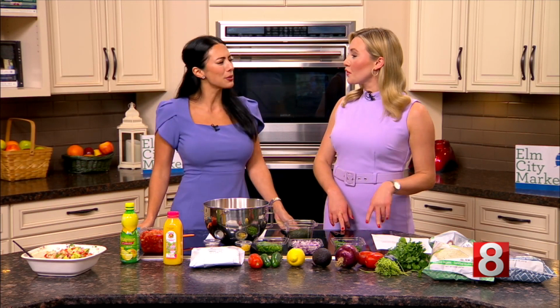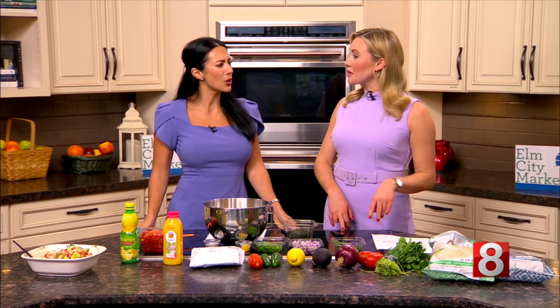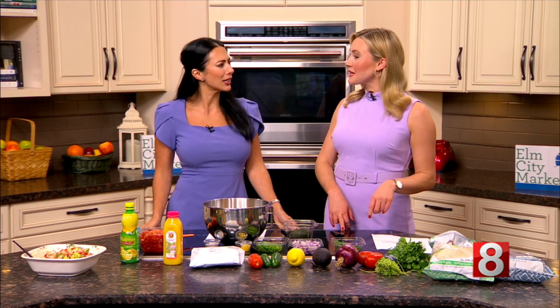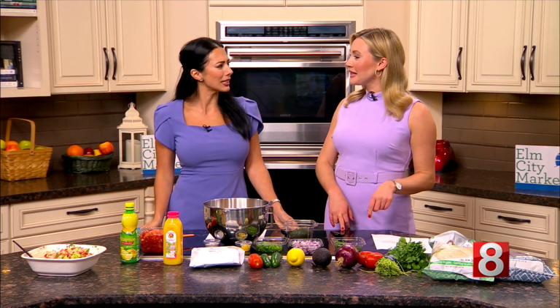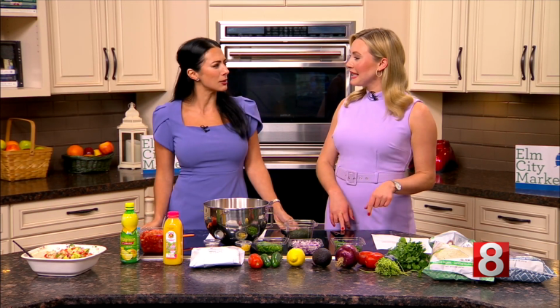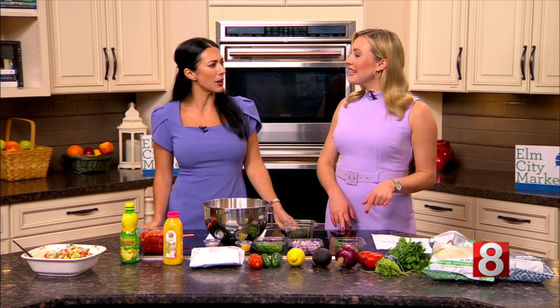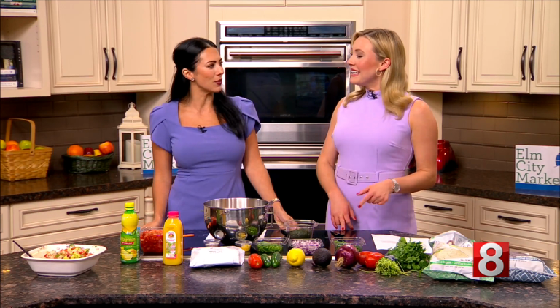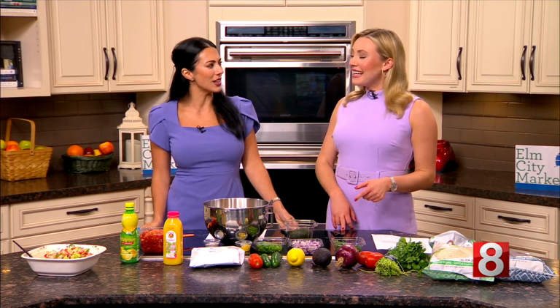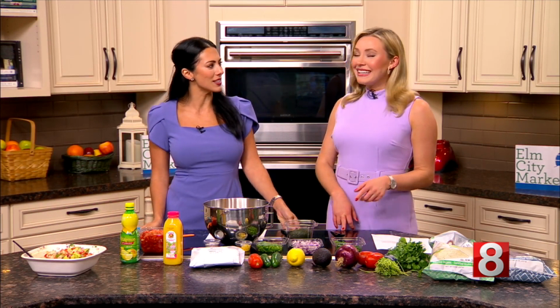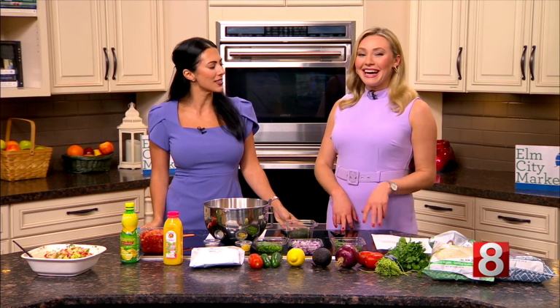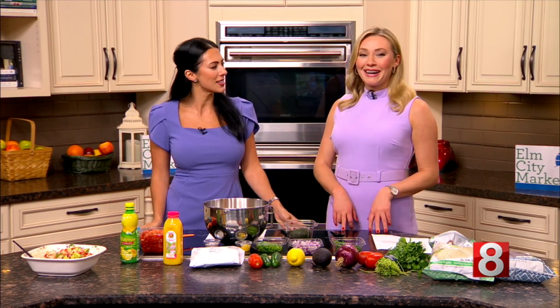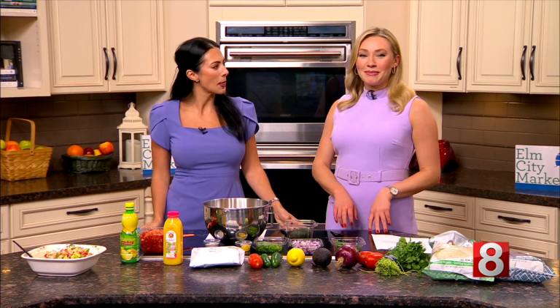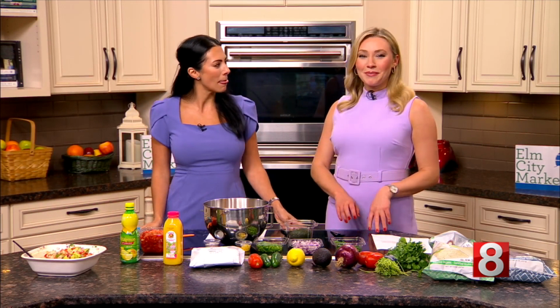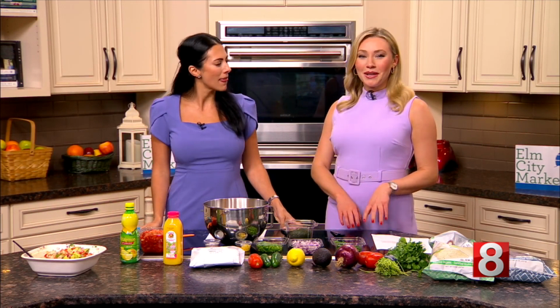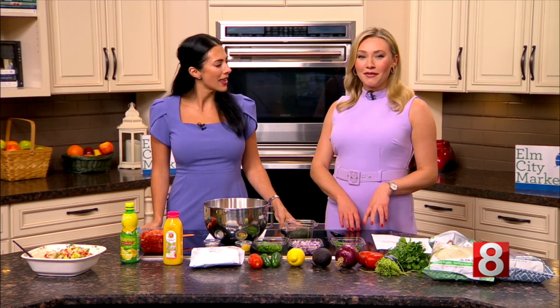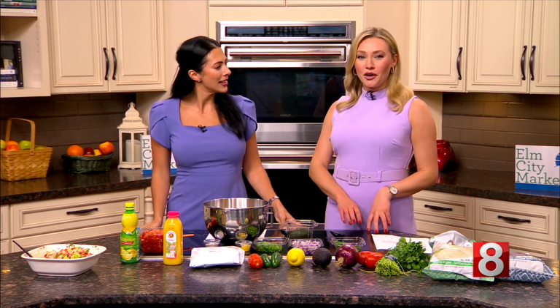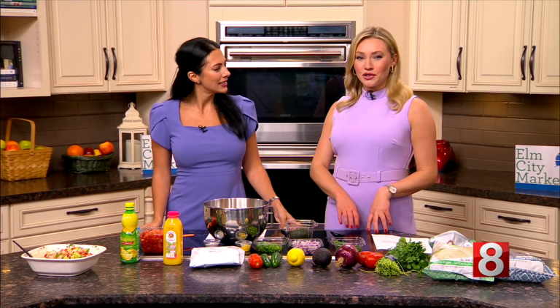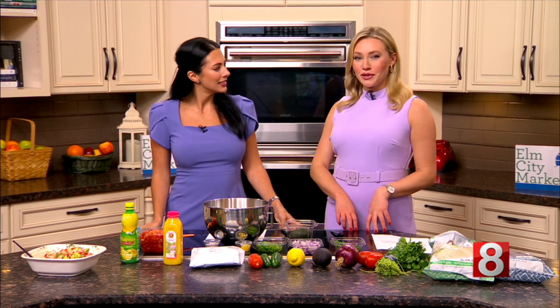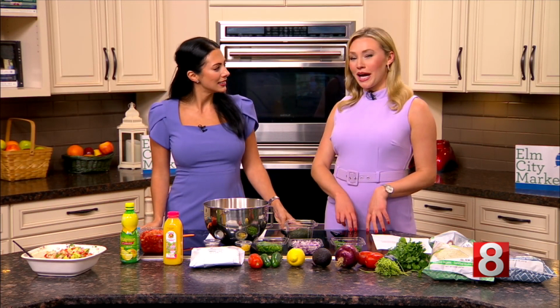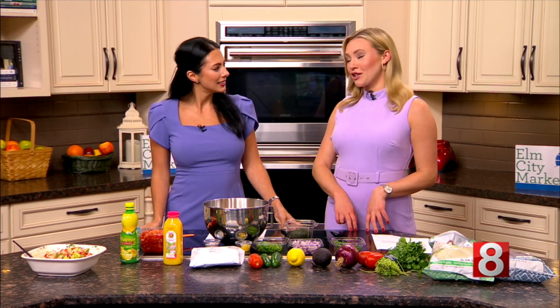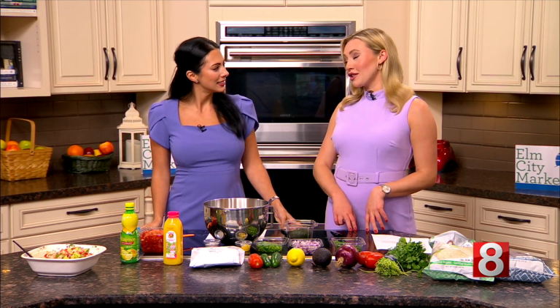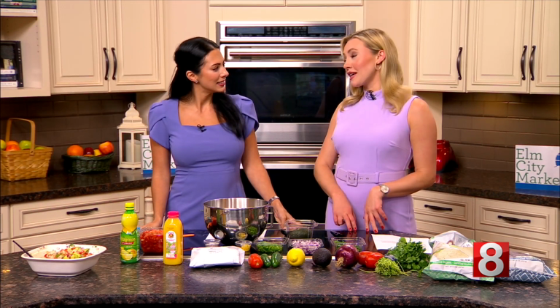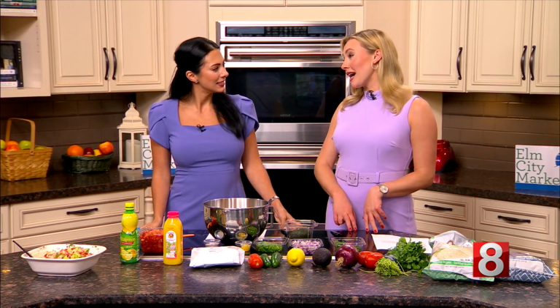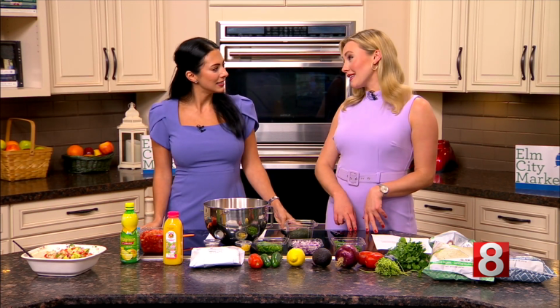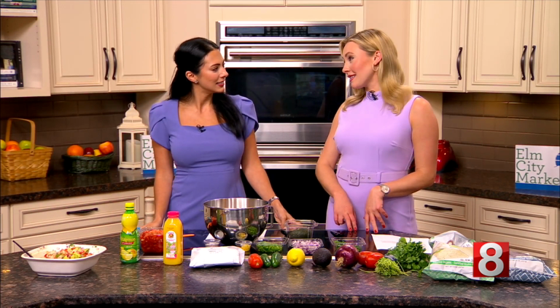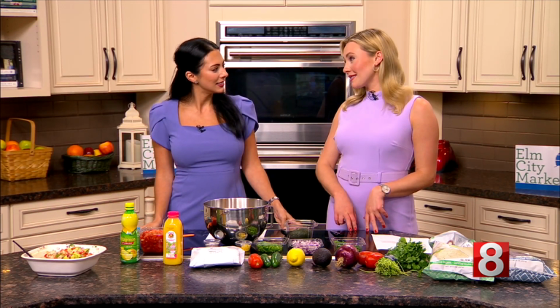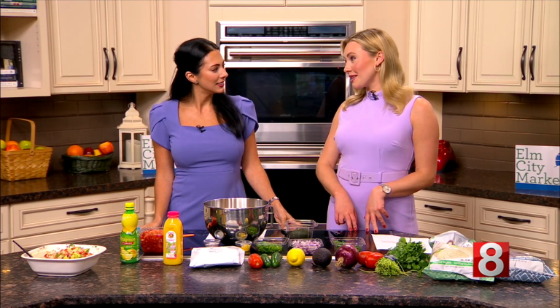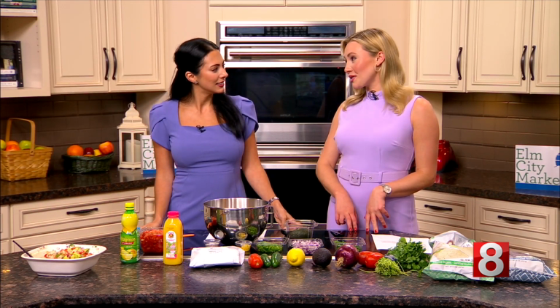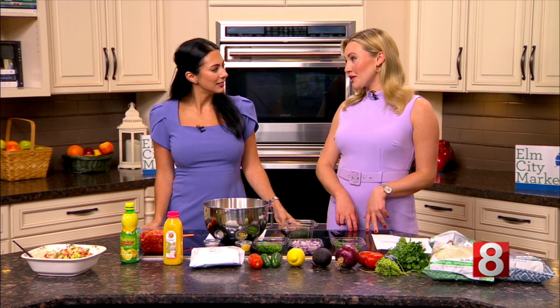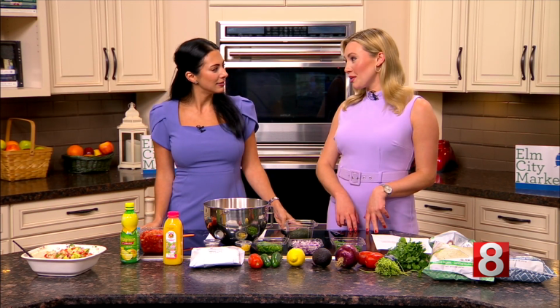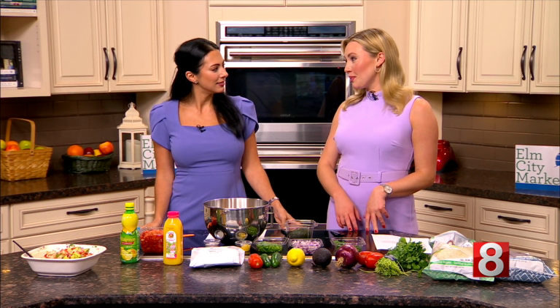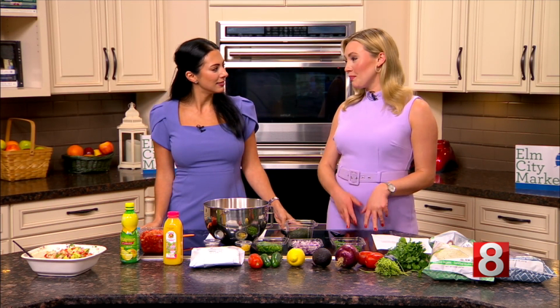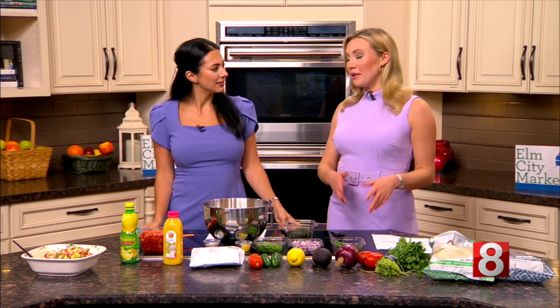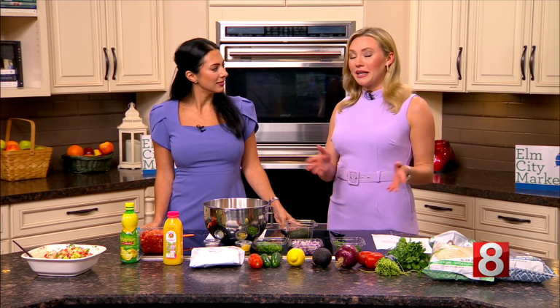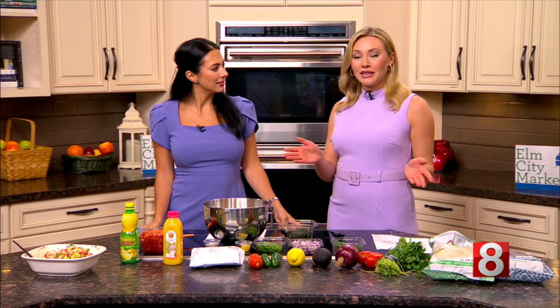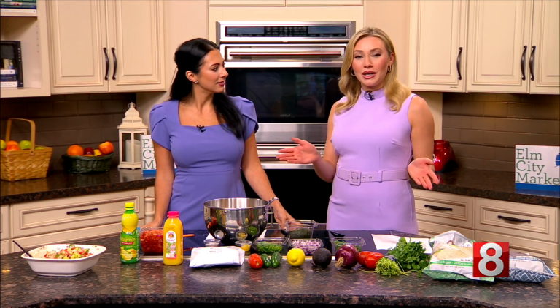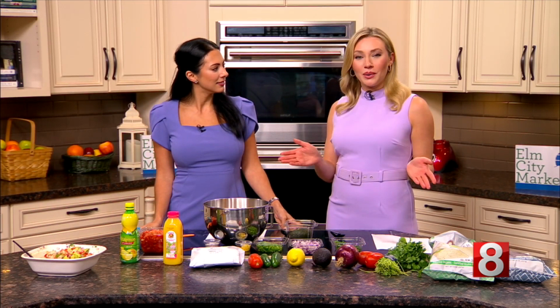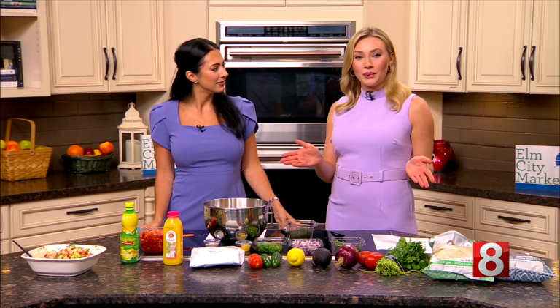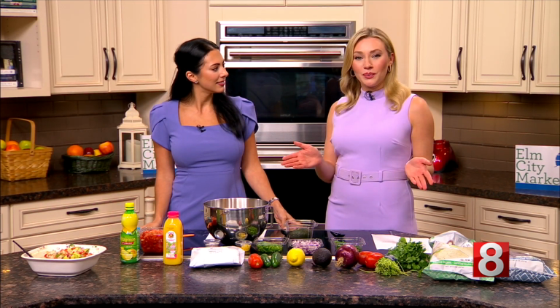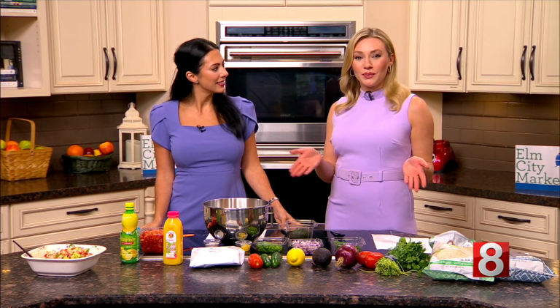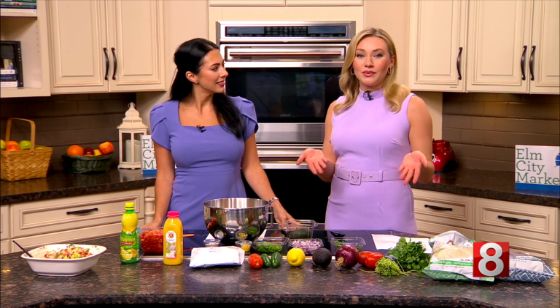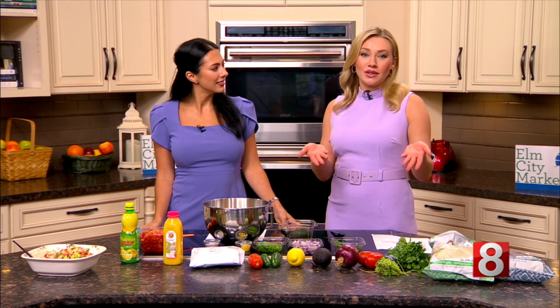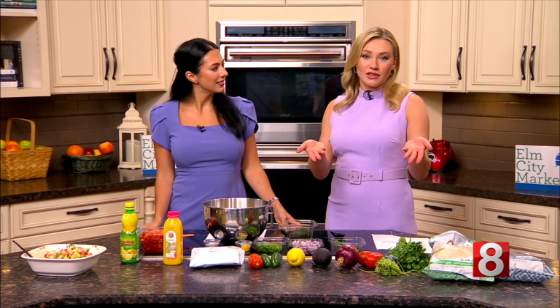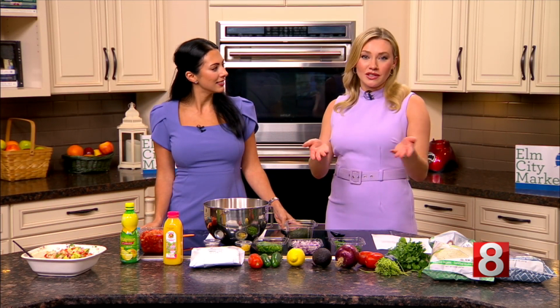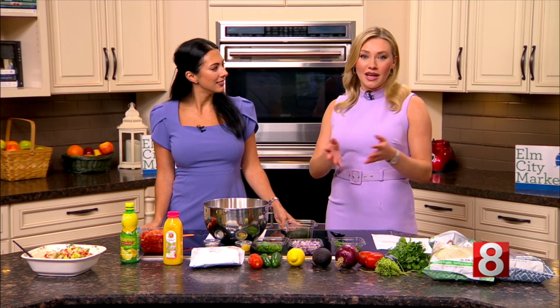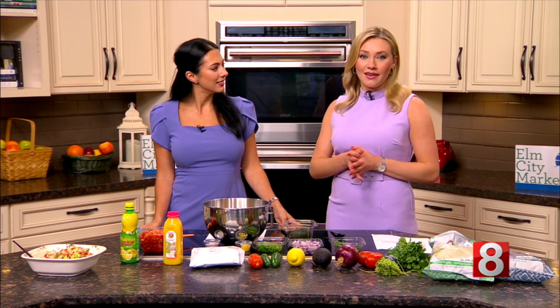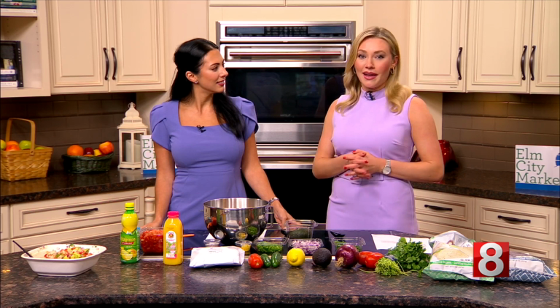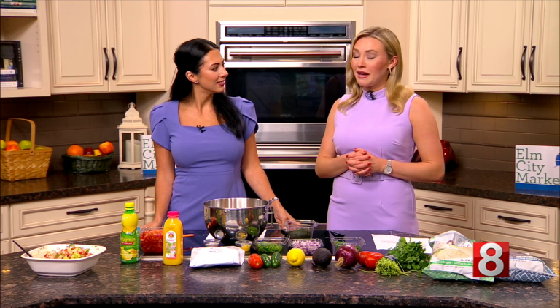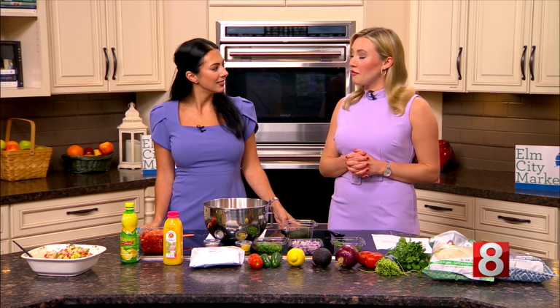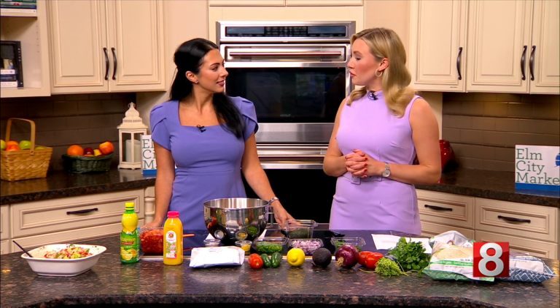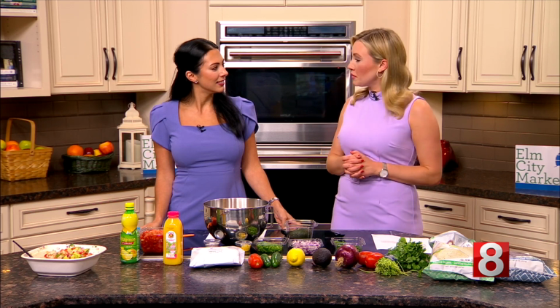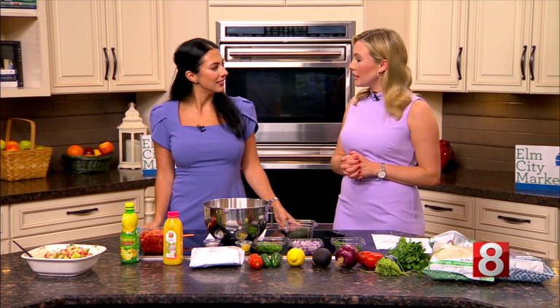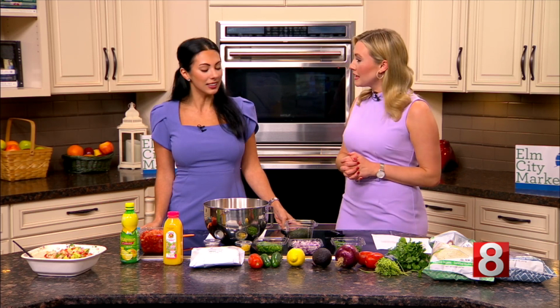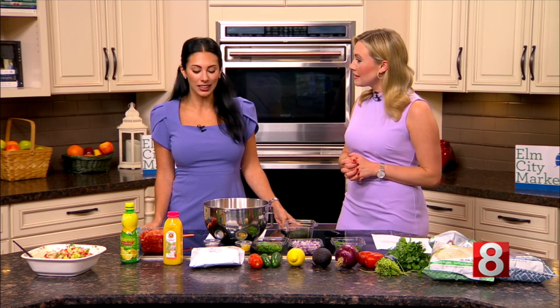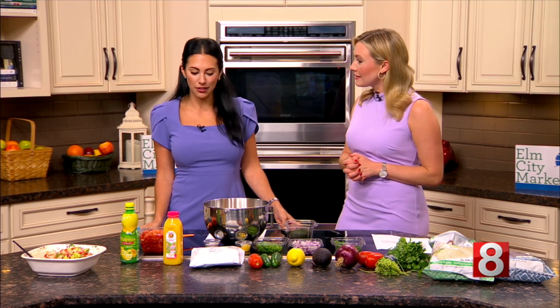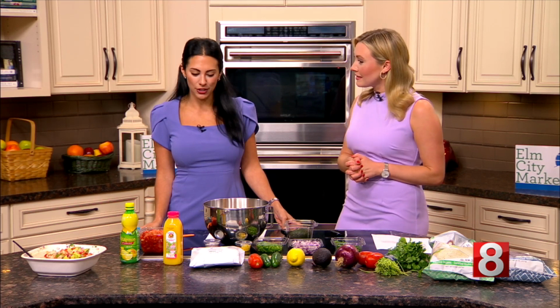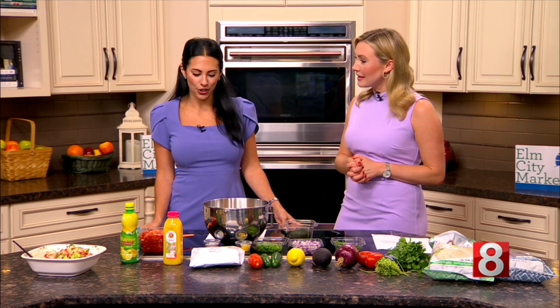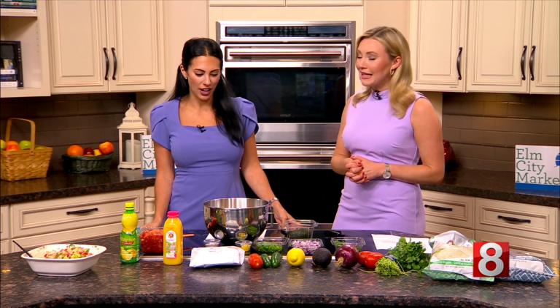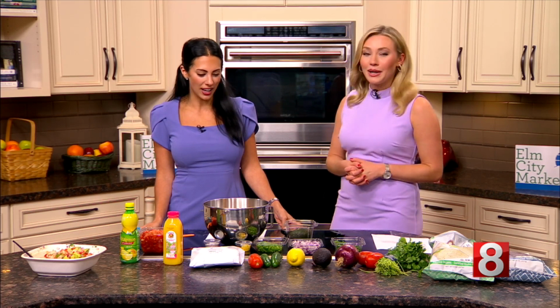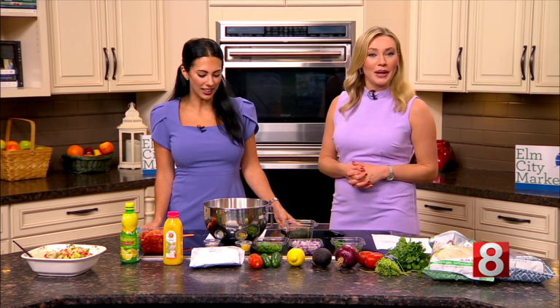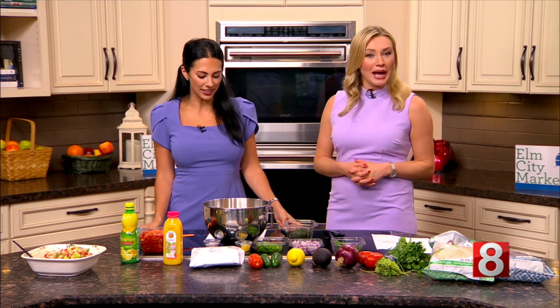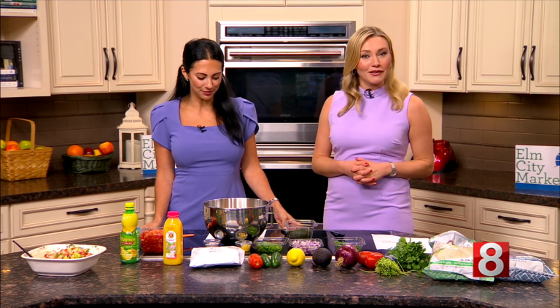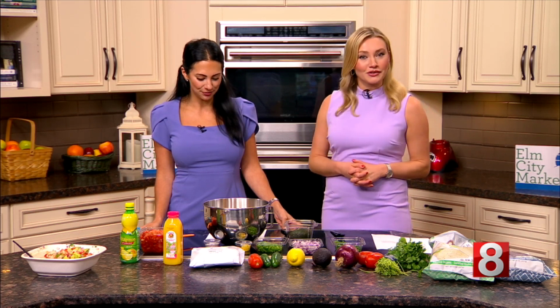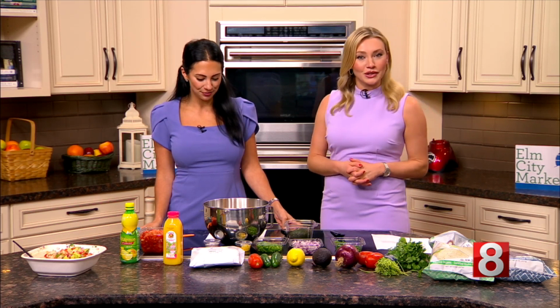We know there are some of you out there who do not like cilantro — people have harsh reactions. I like cilantro, but you could just add that if you please. Love it or hate it, you don't have to.